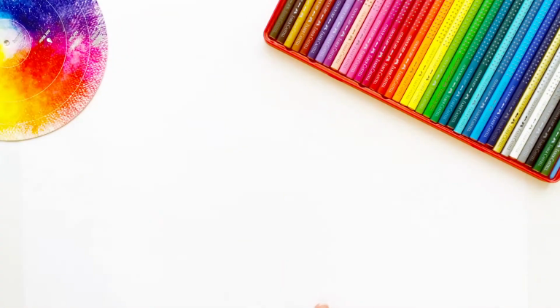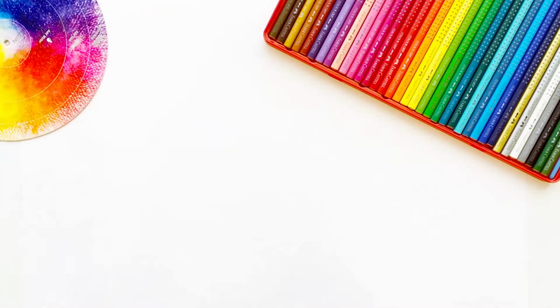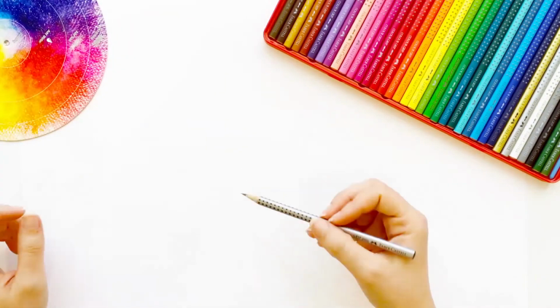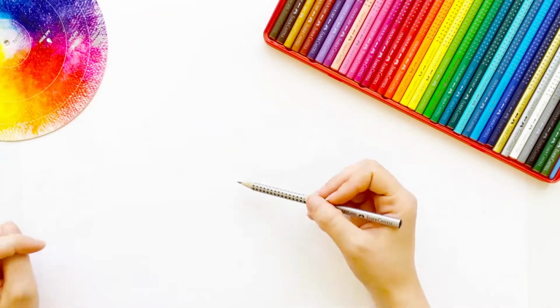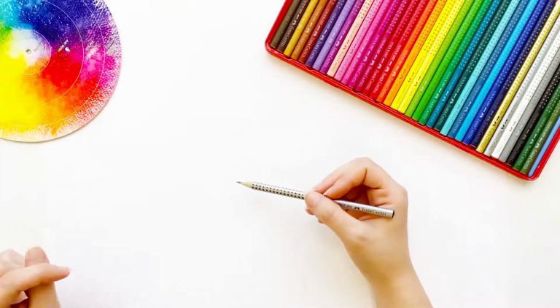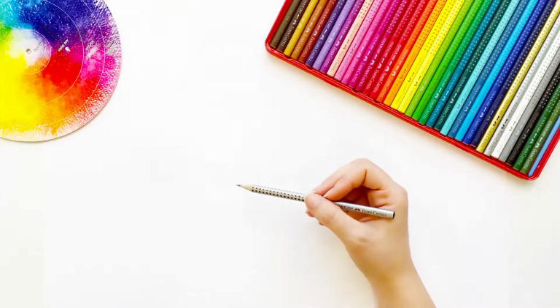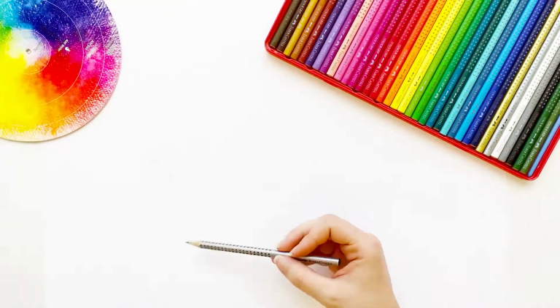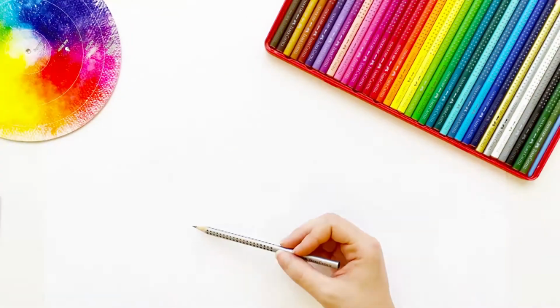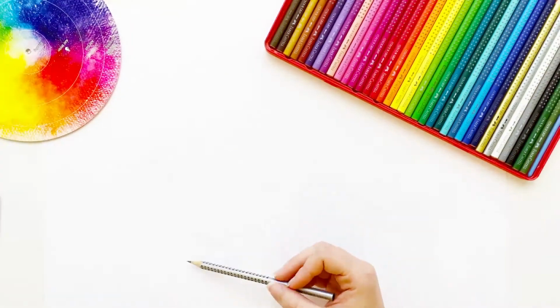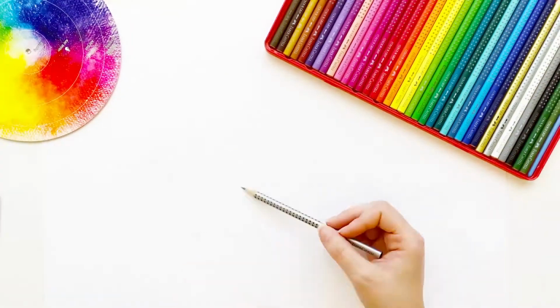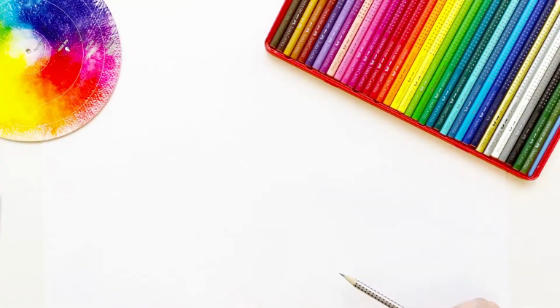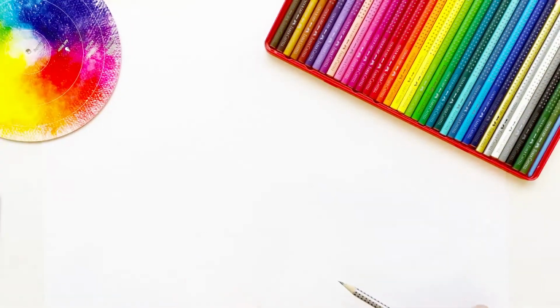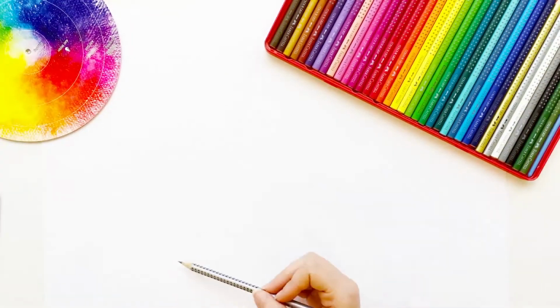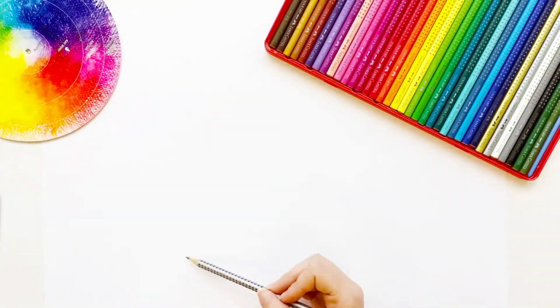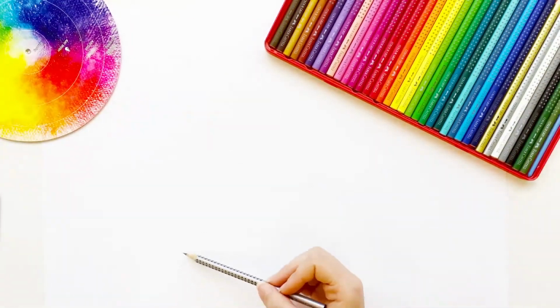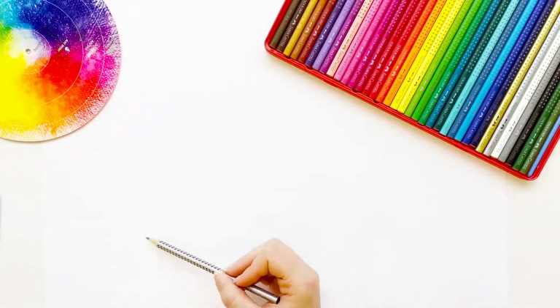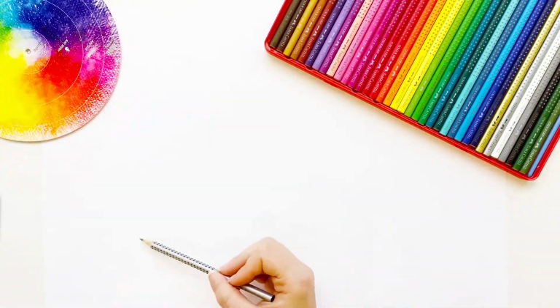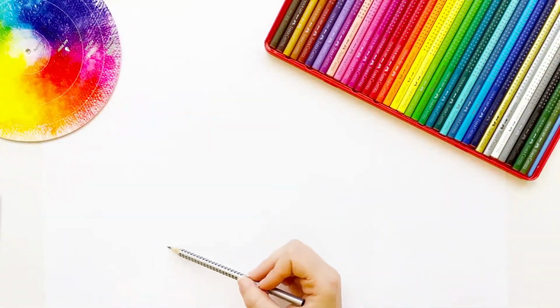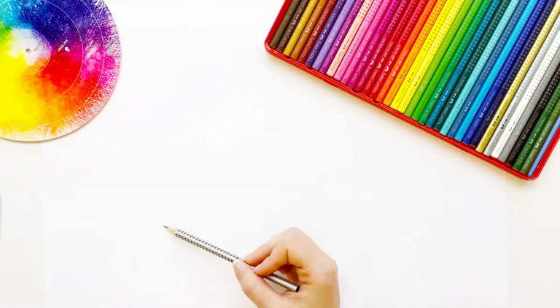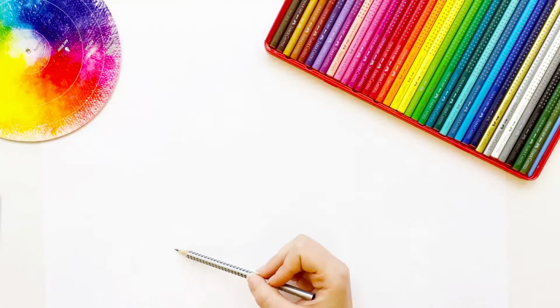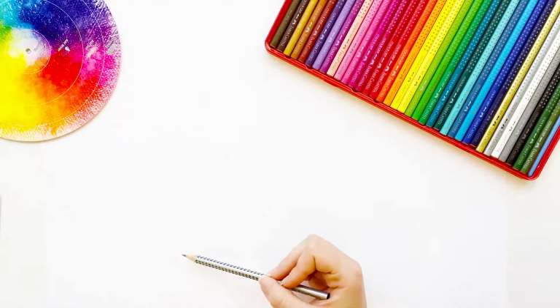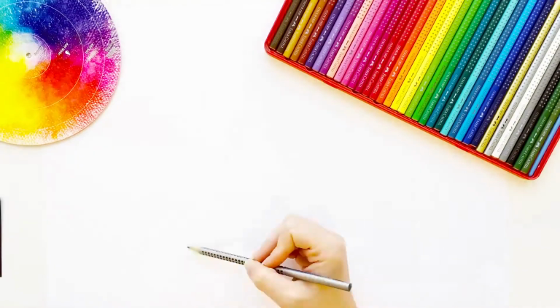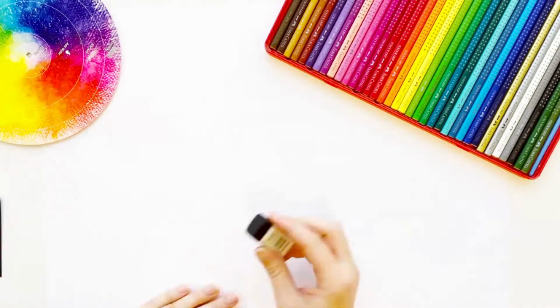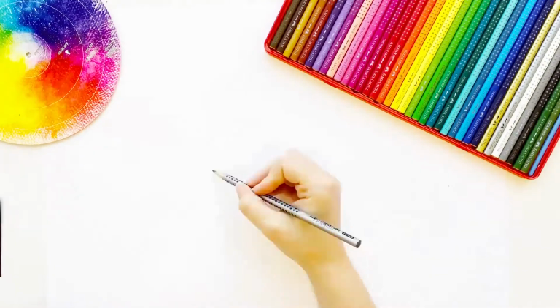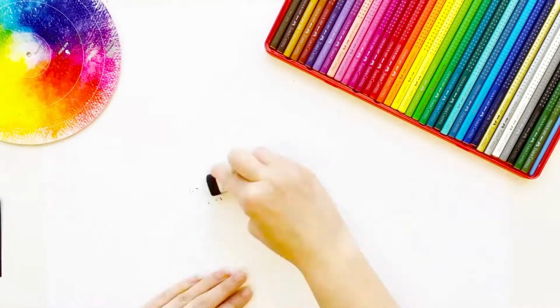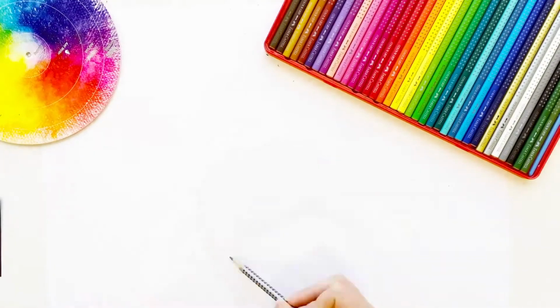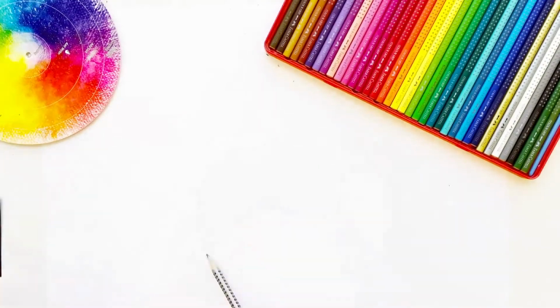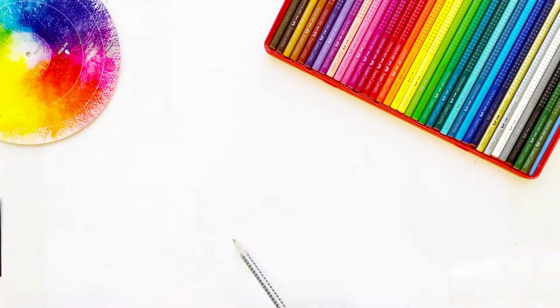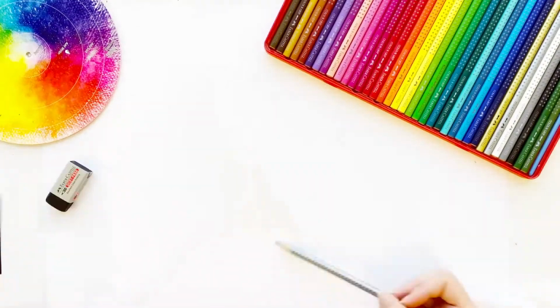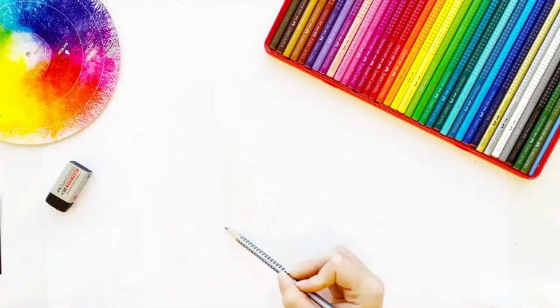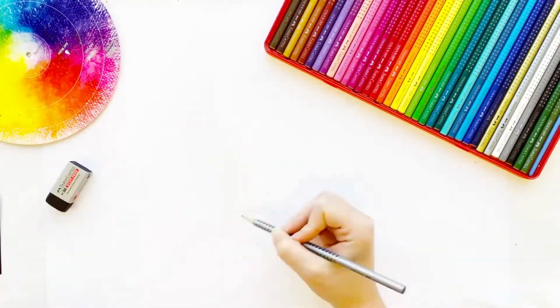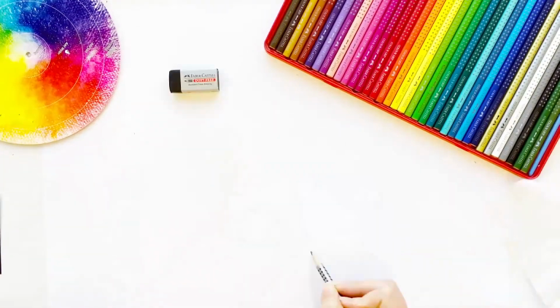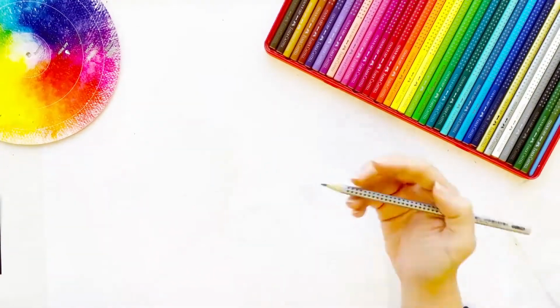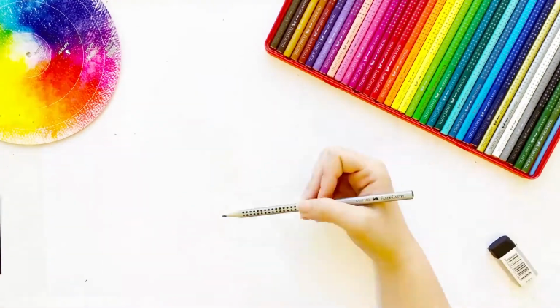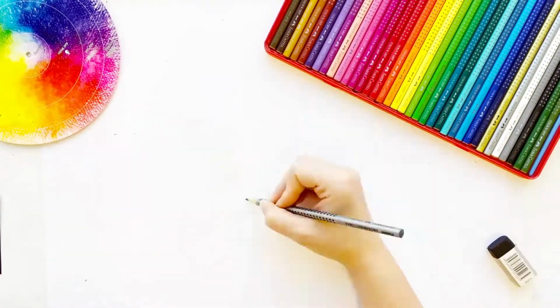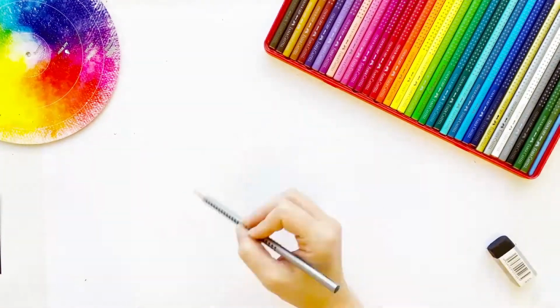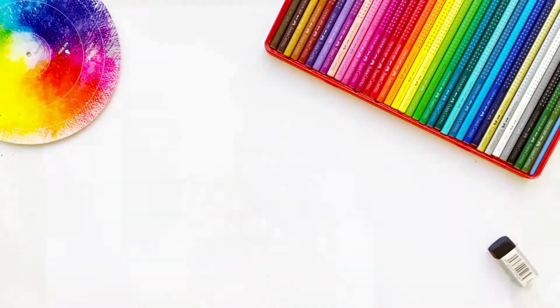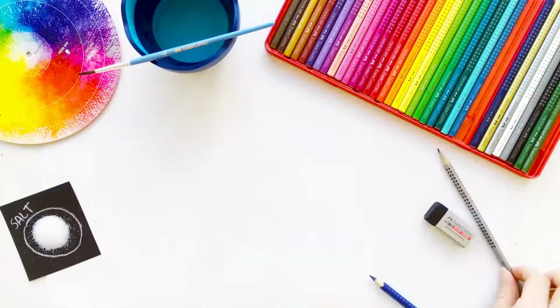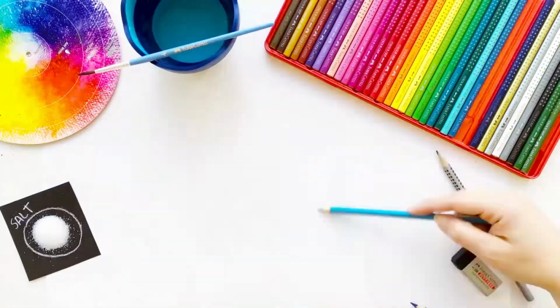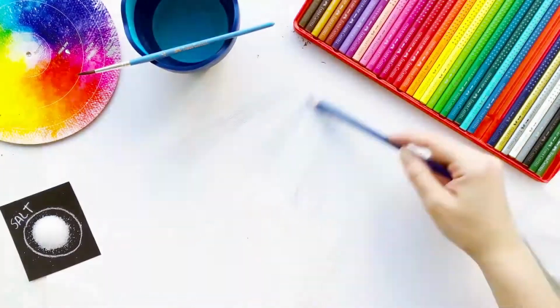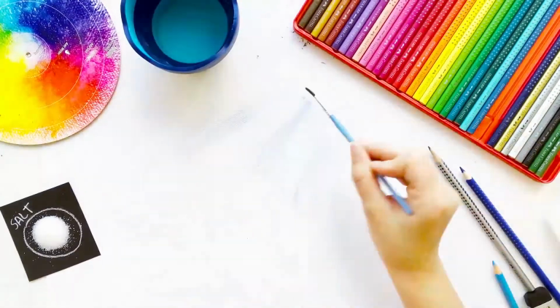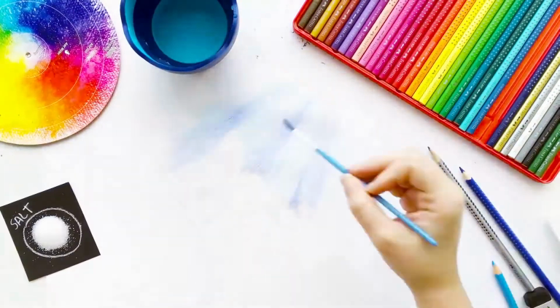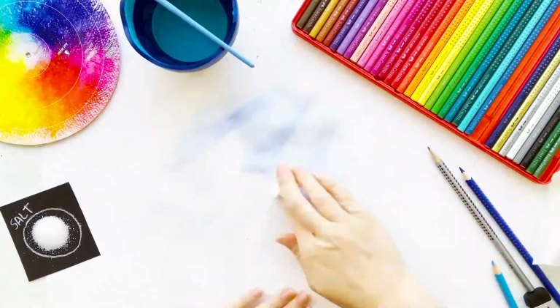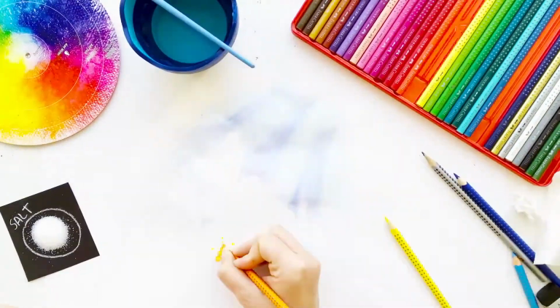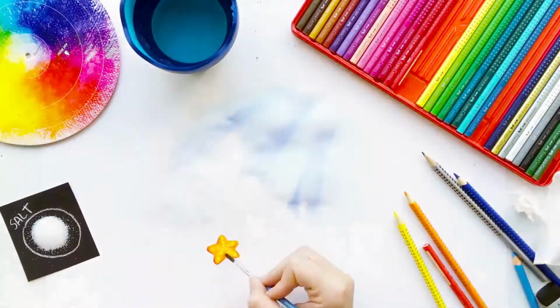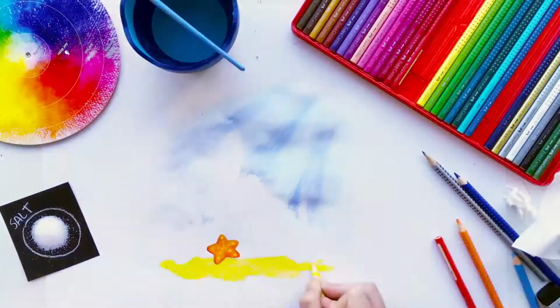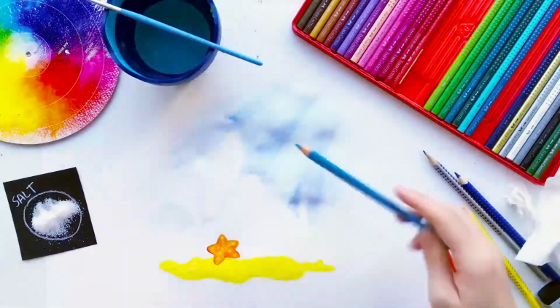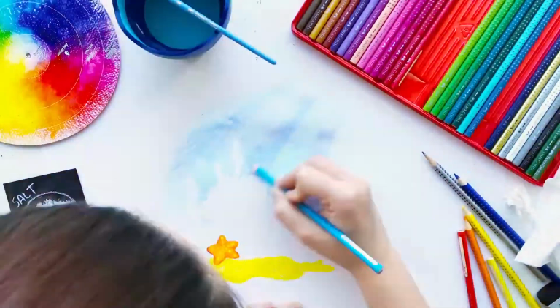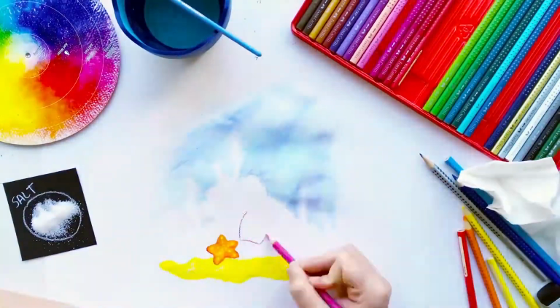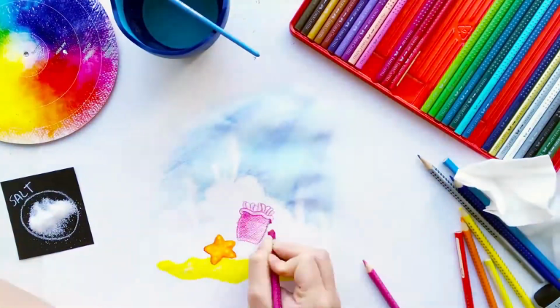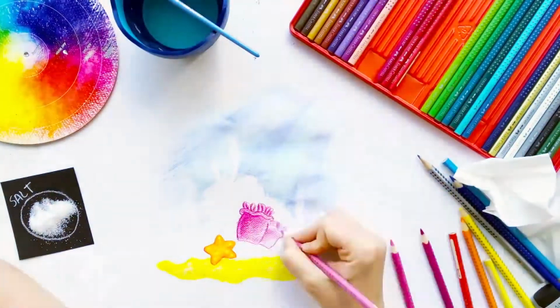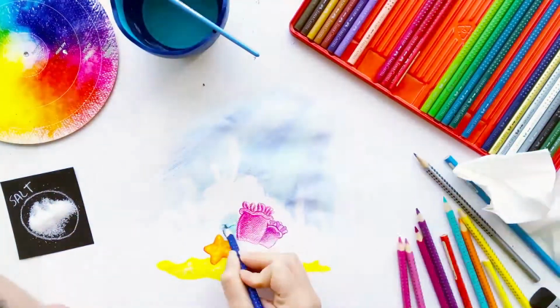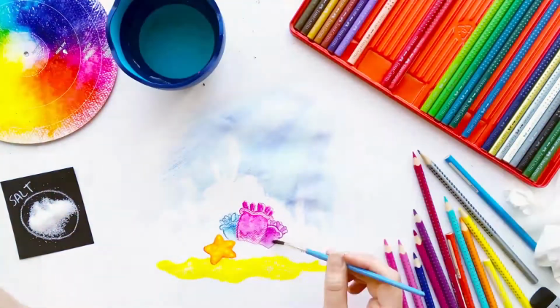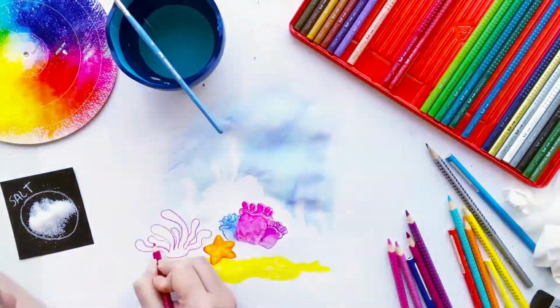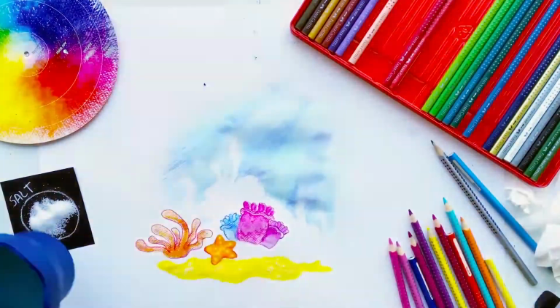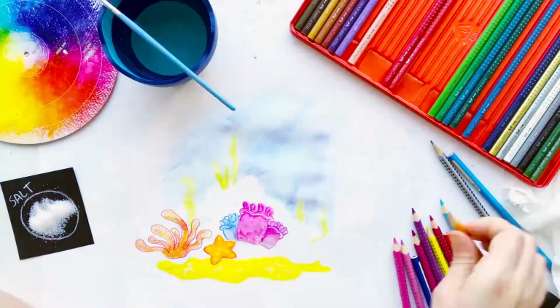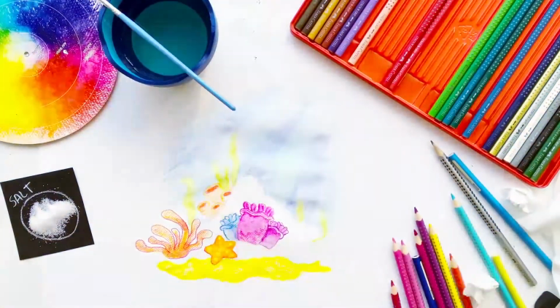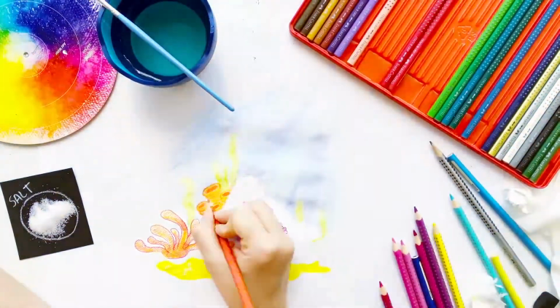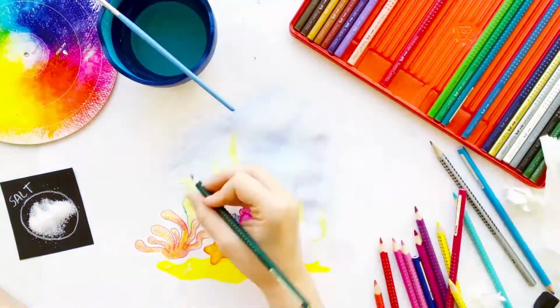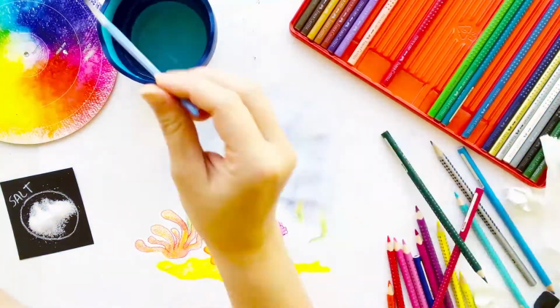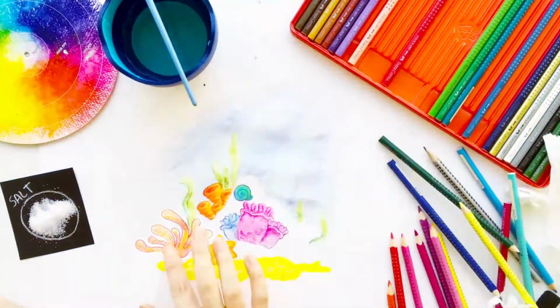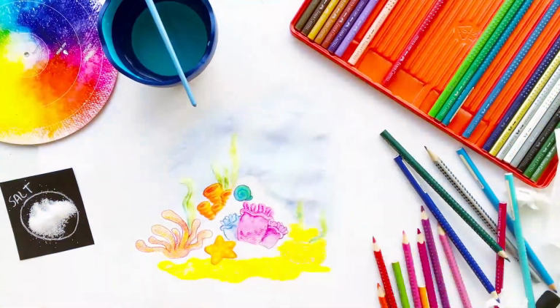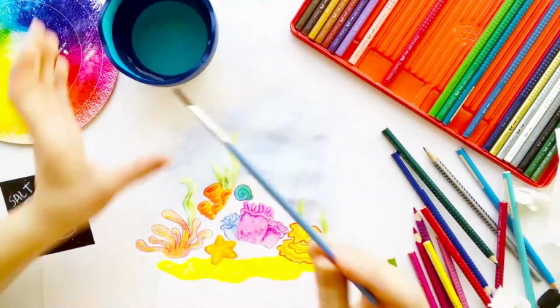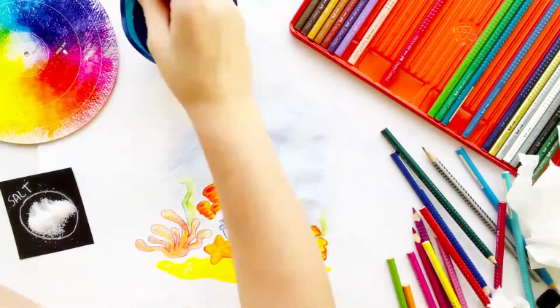Watercolor grip pencils have a comfortable grip due to their ergonomic triangular barrel. They also feature a non-slip grip zone.